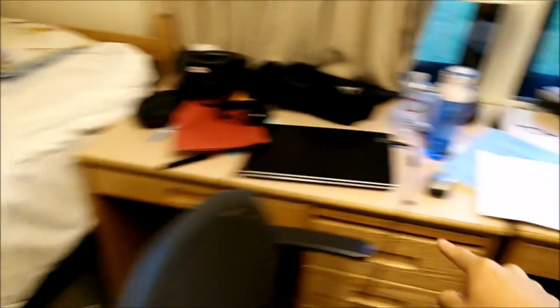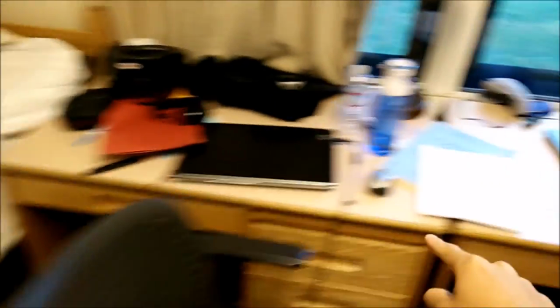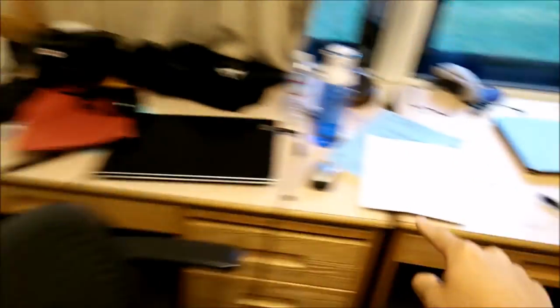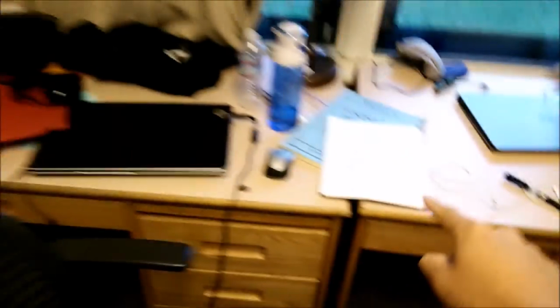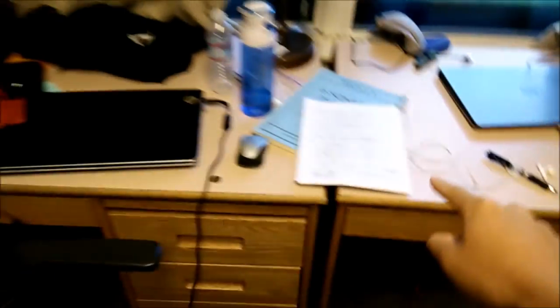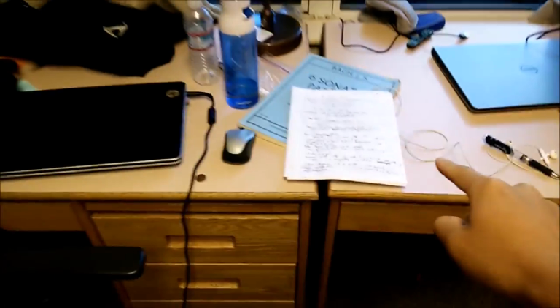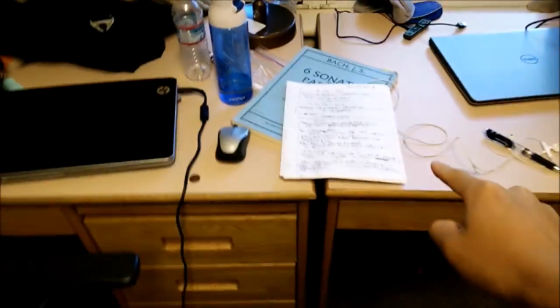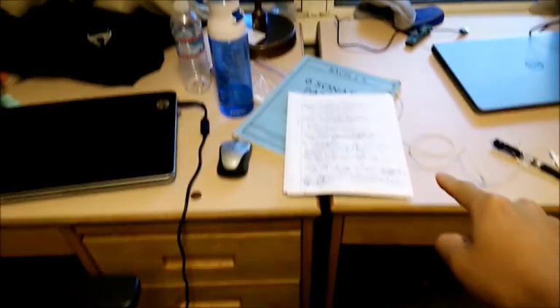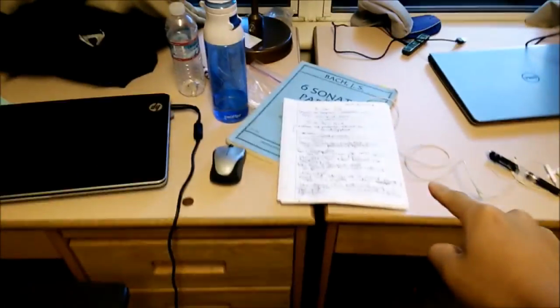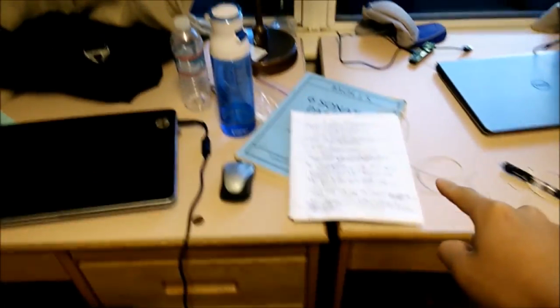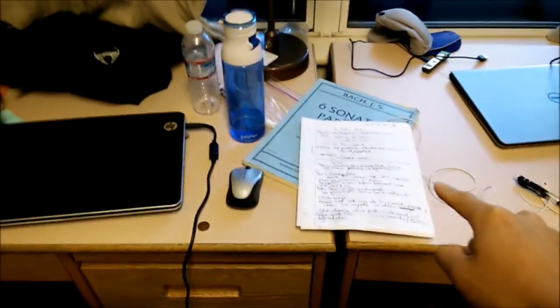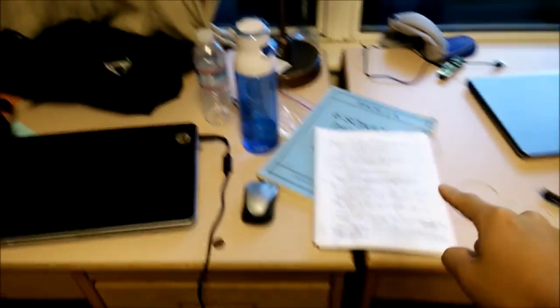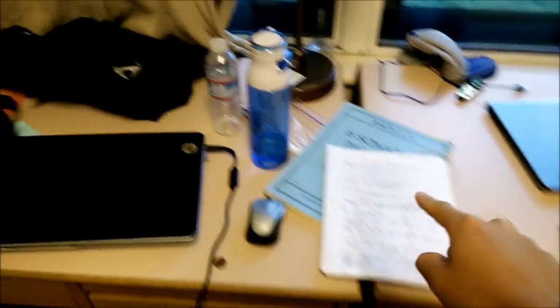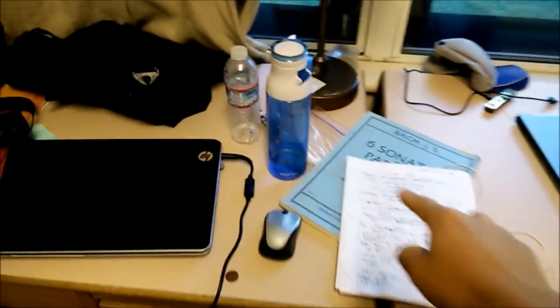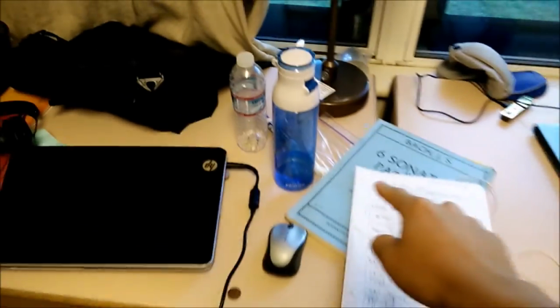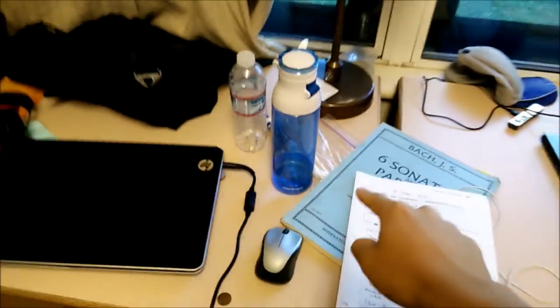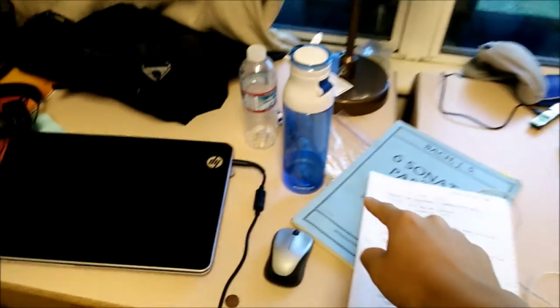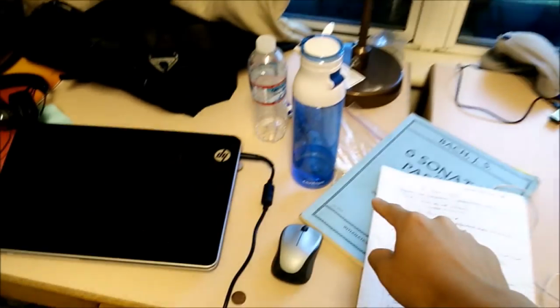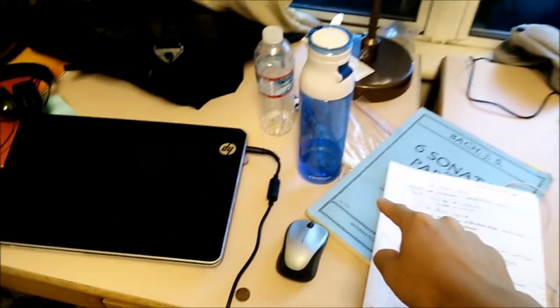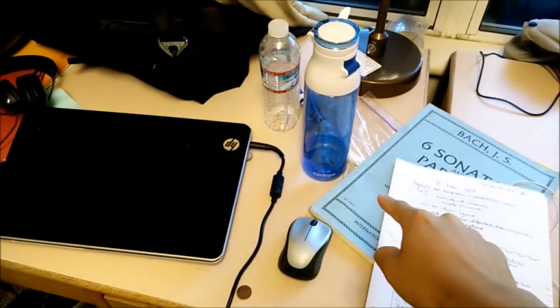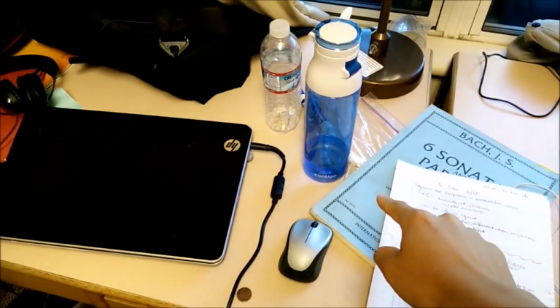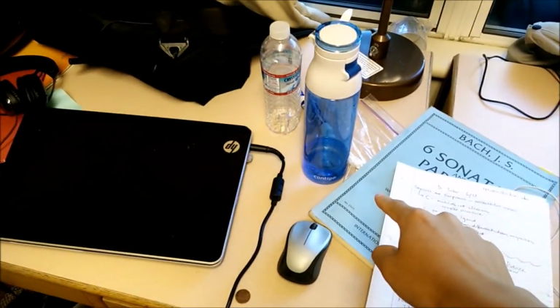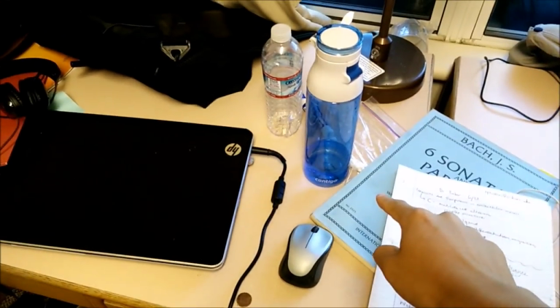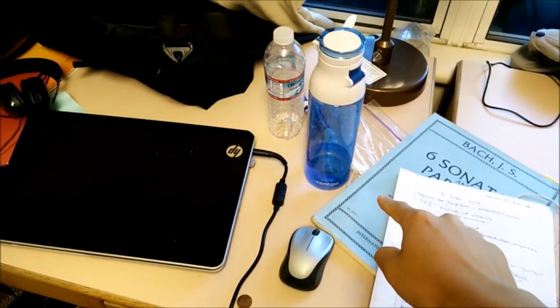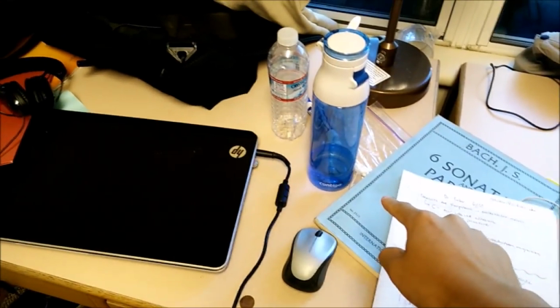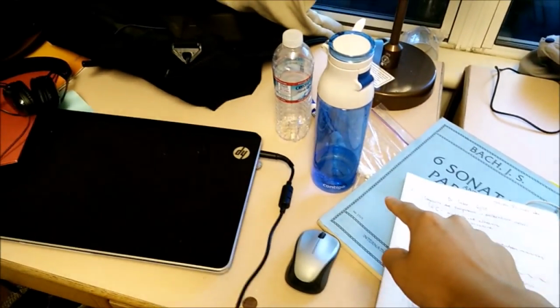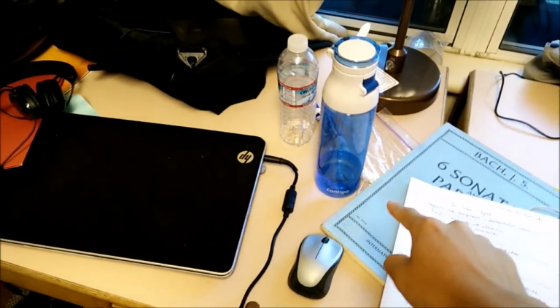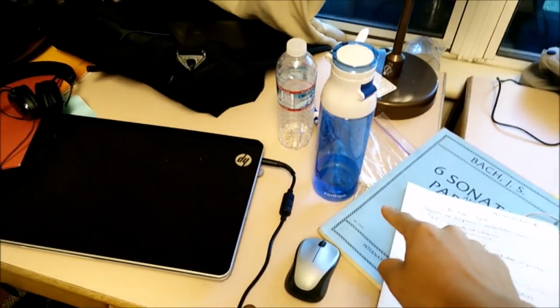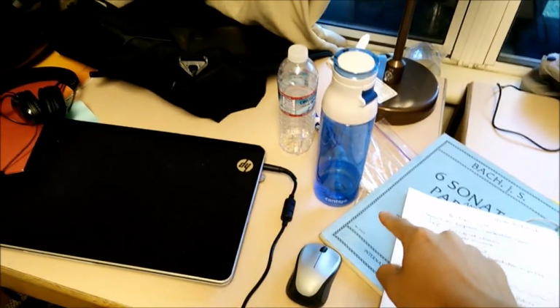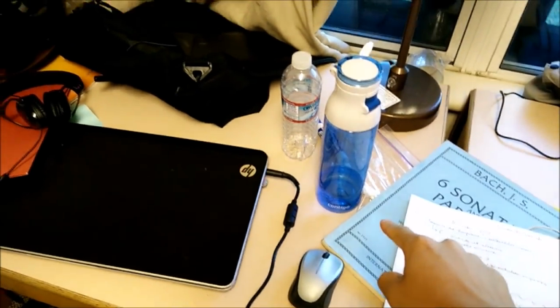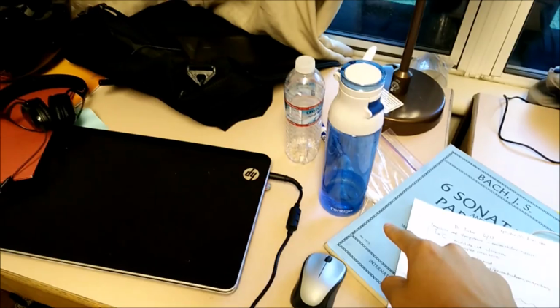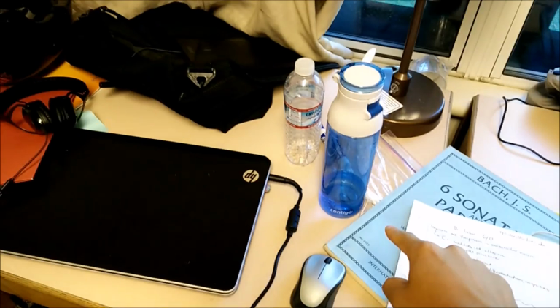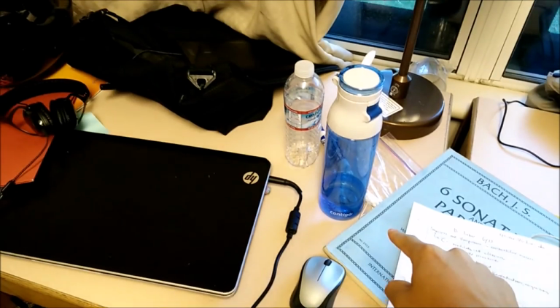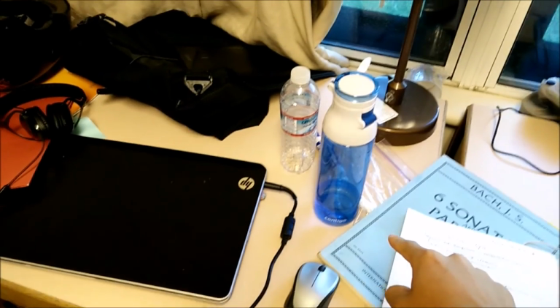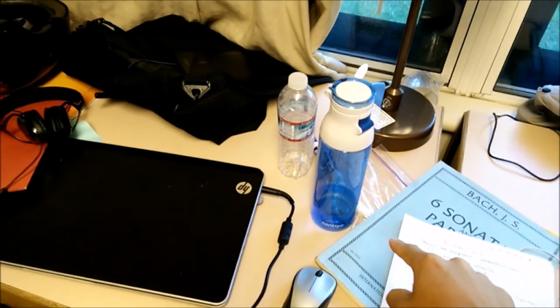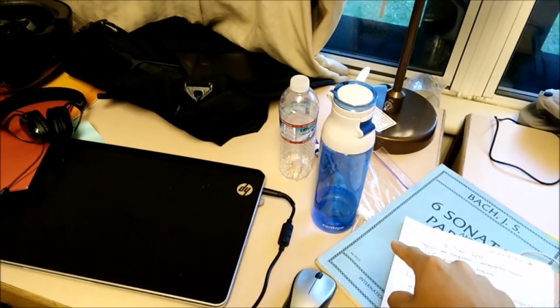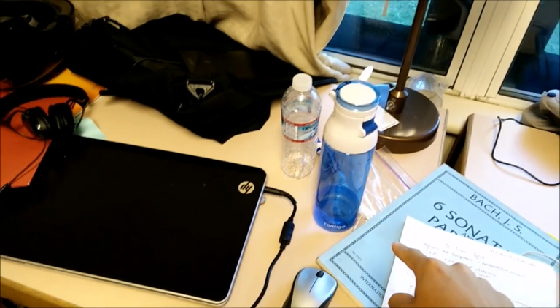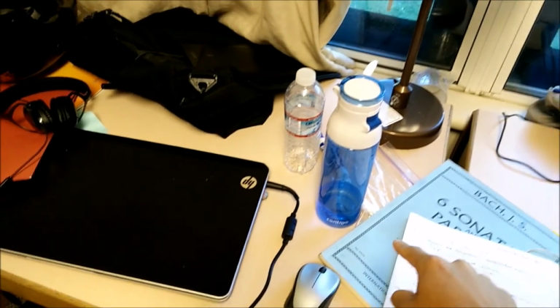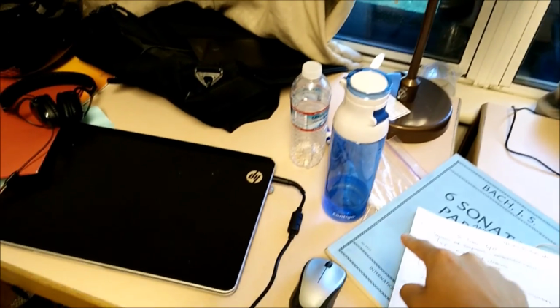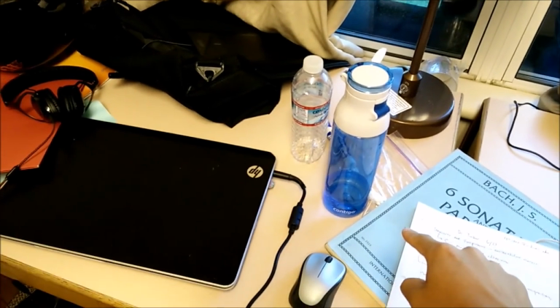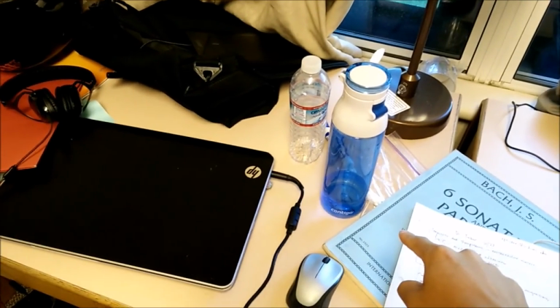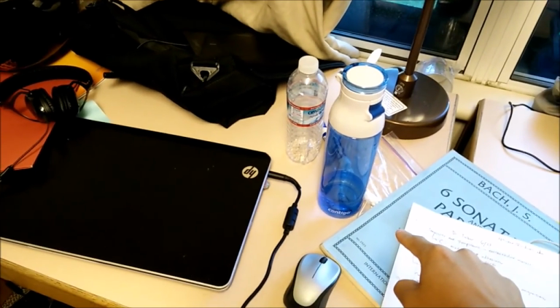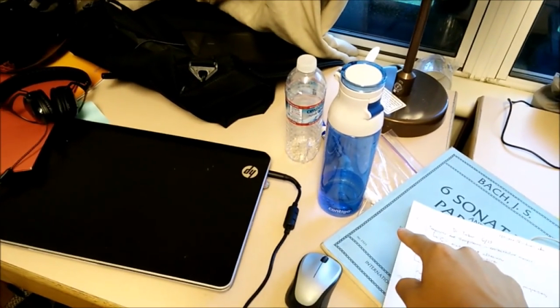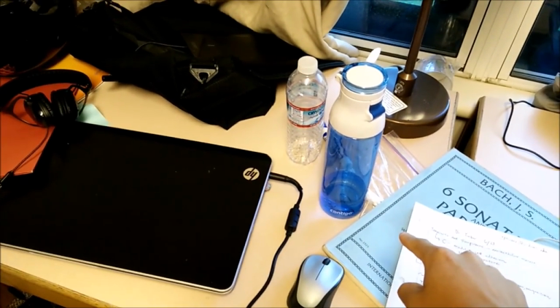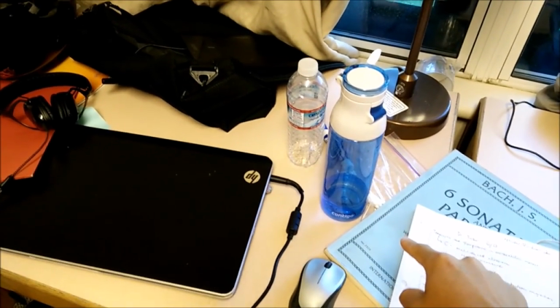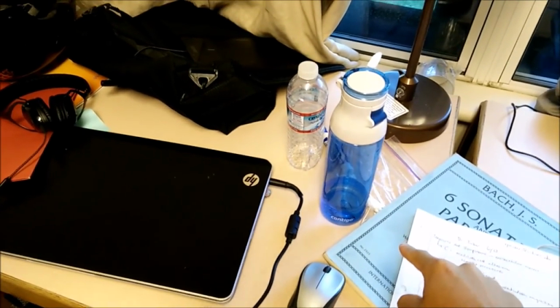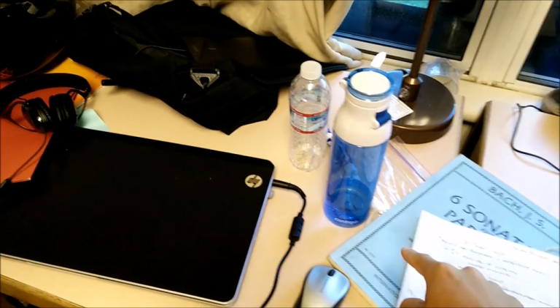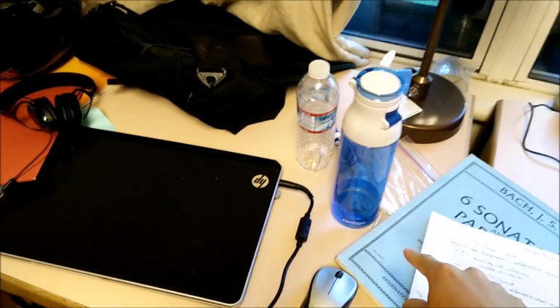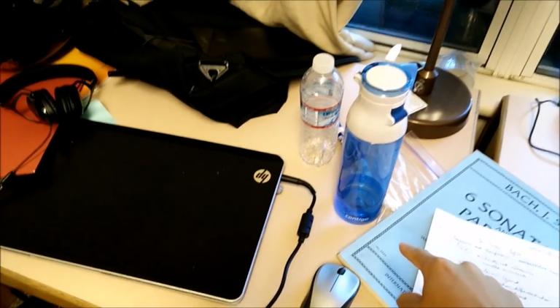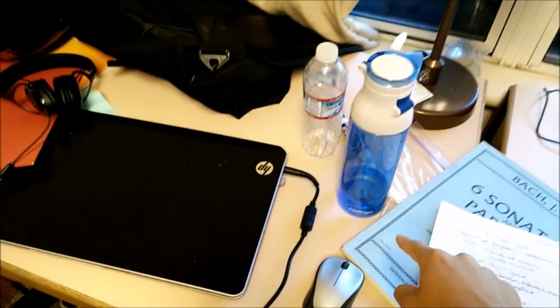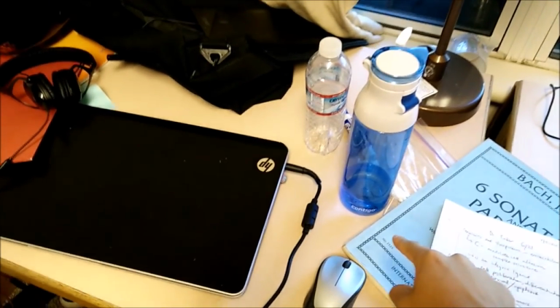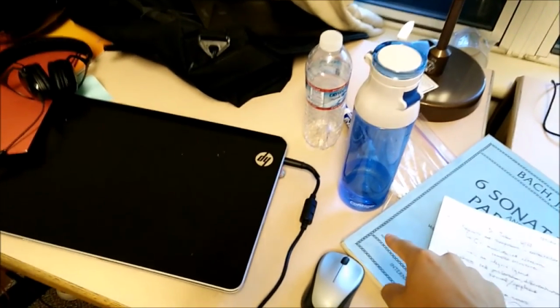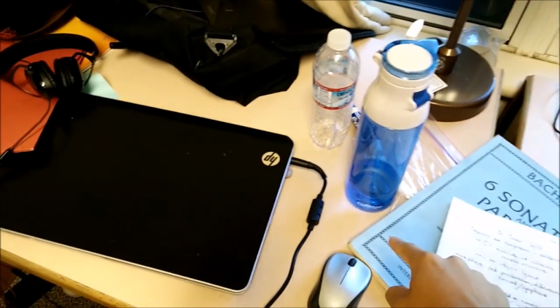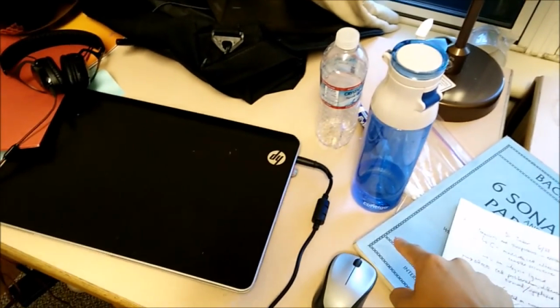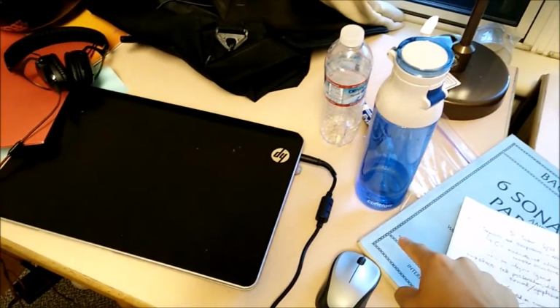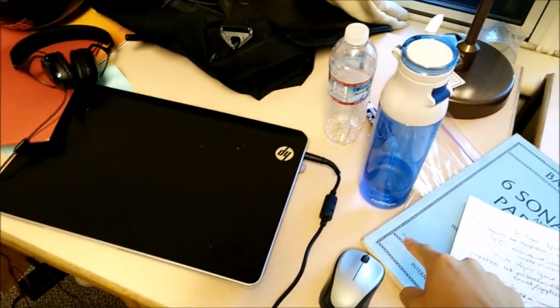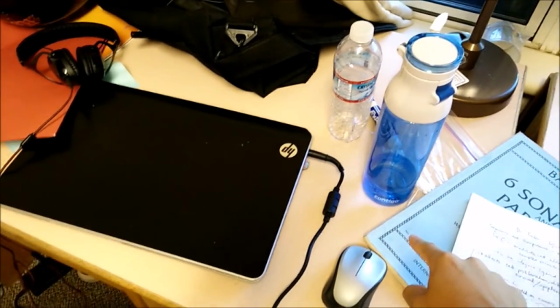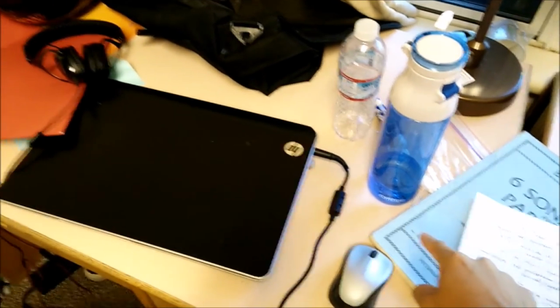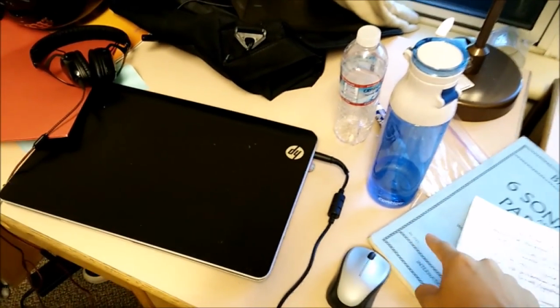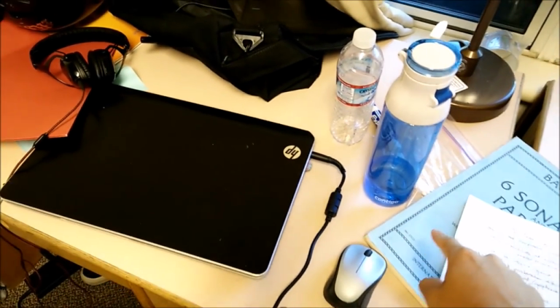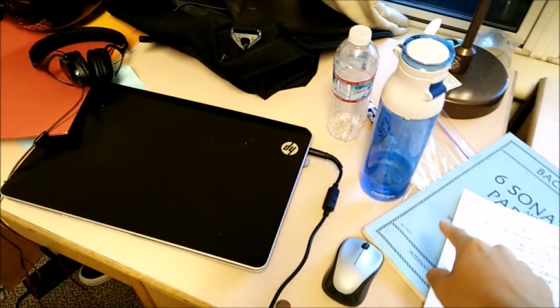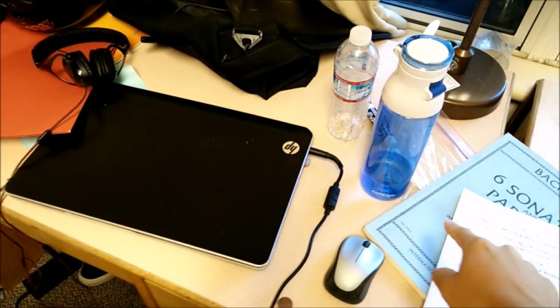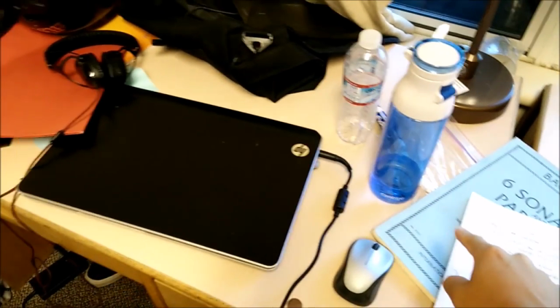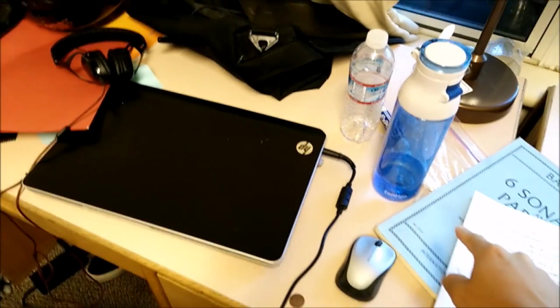I brought a little bit of violin music but I didn't bring my good violin, so I'm having that shipped over this weekend.